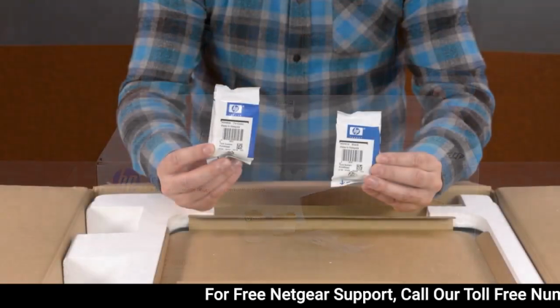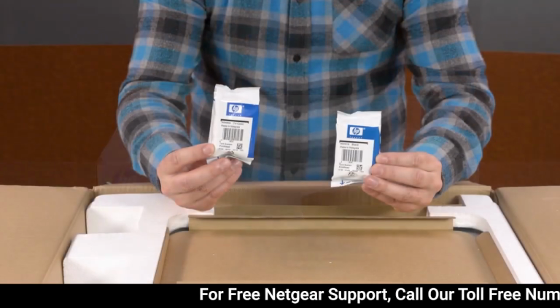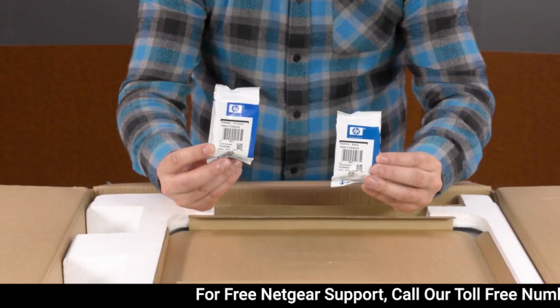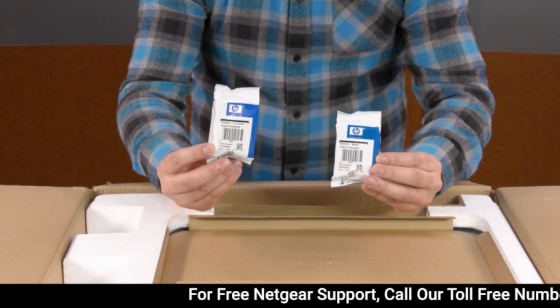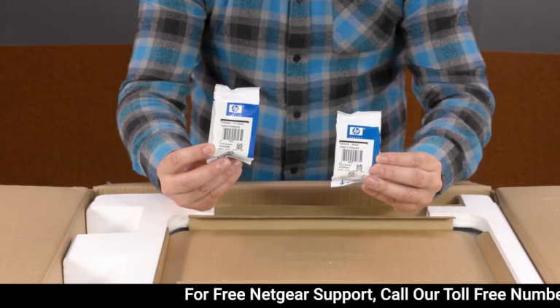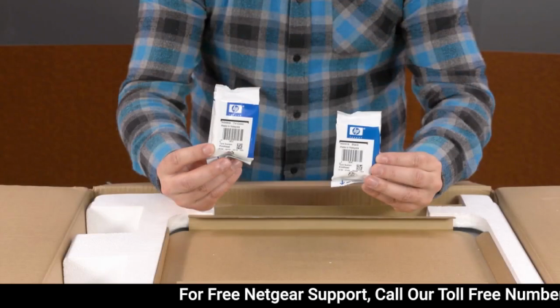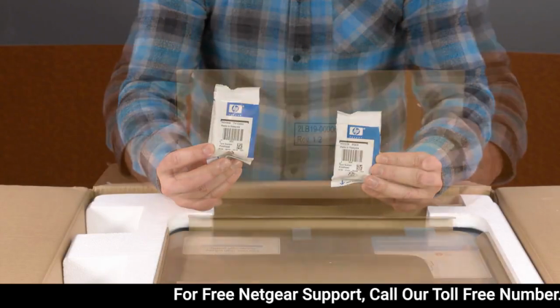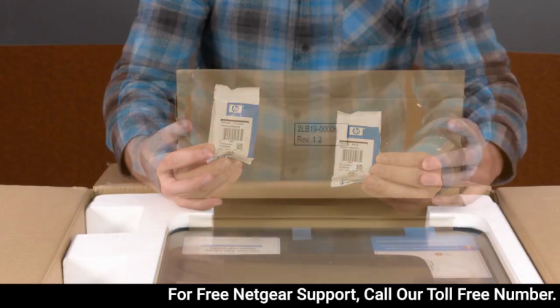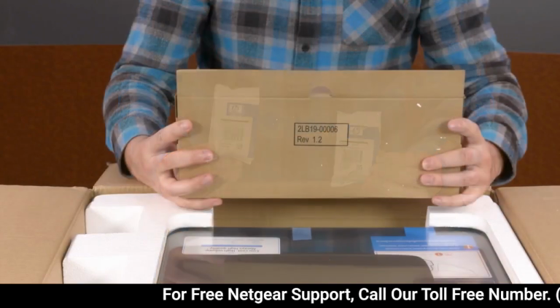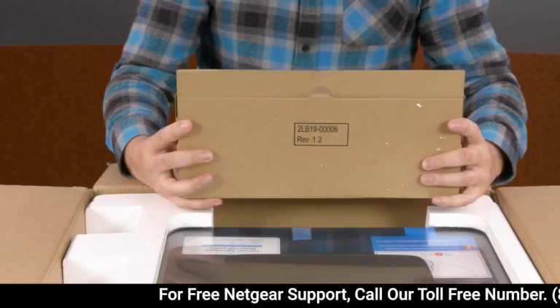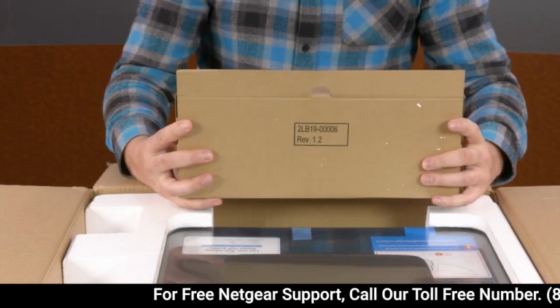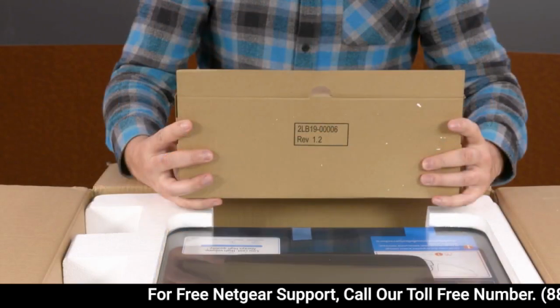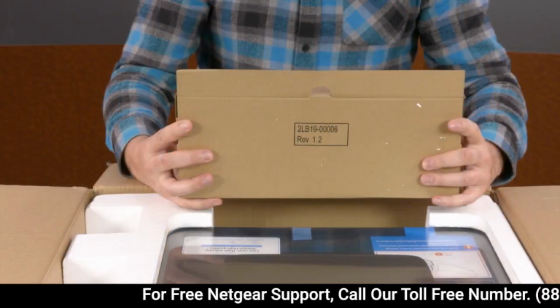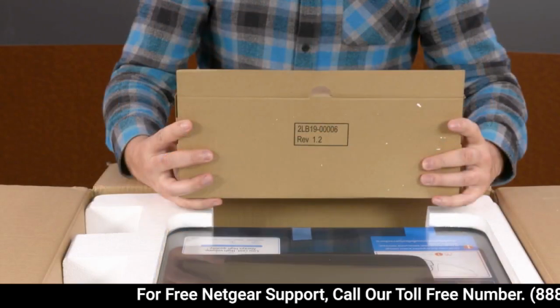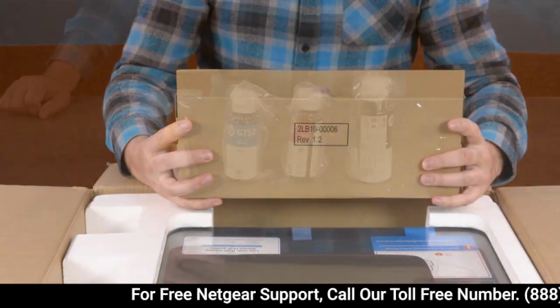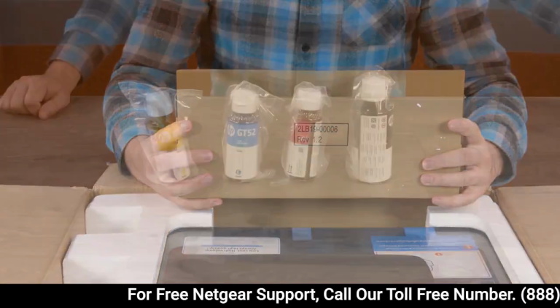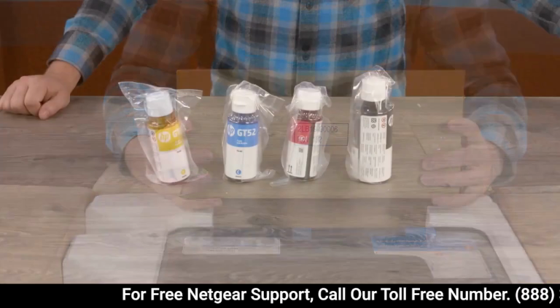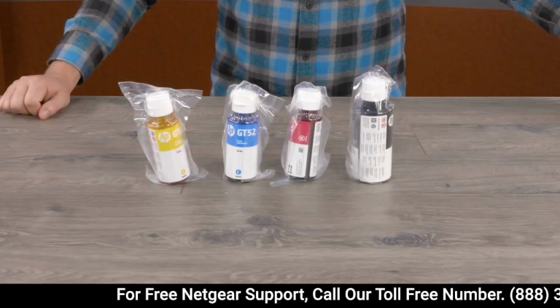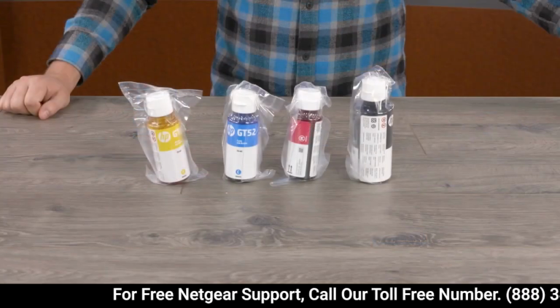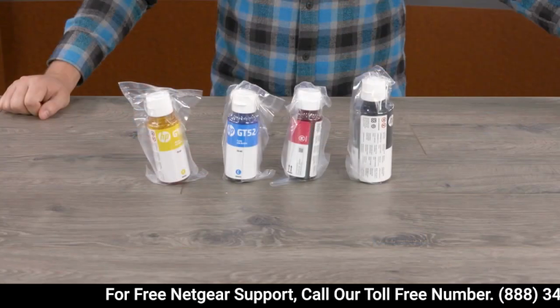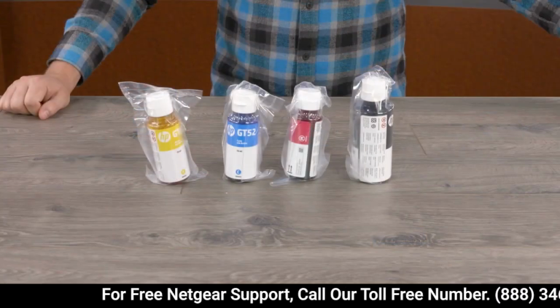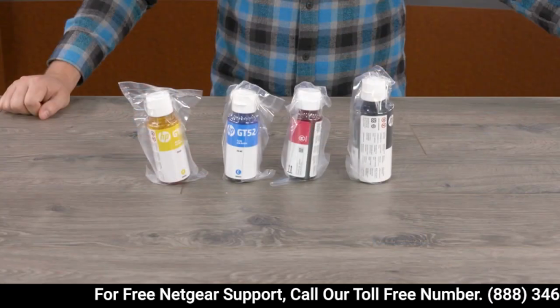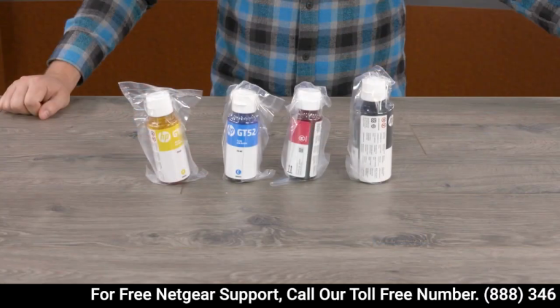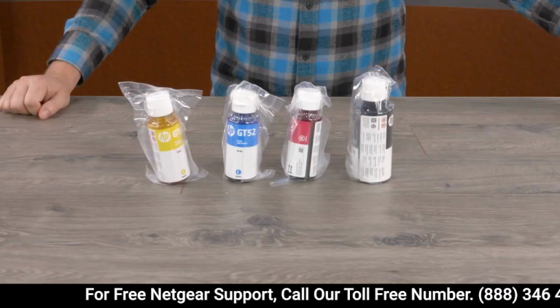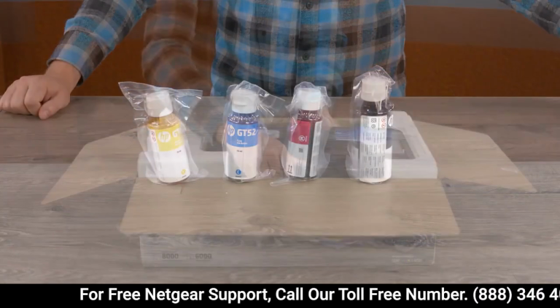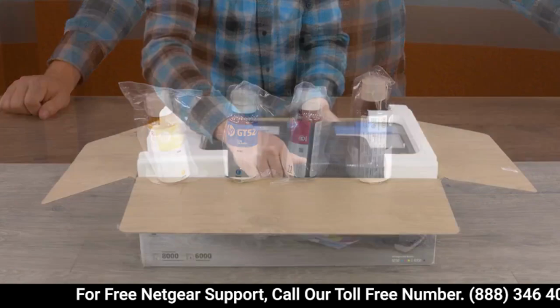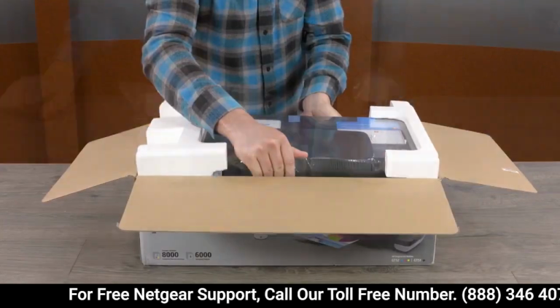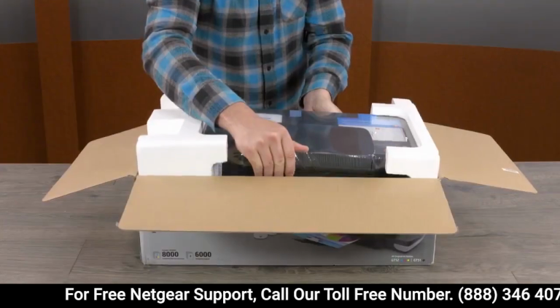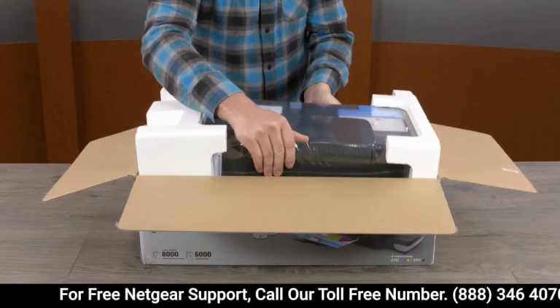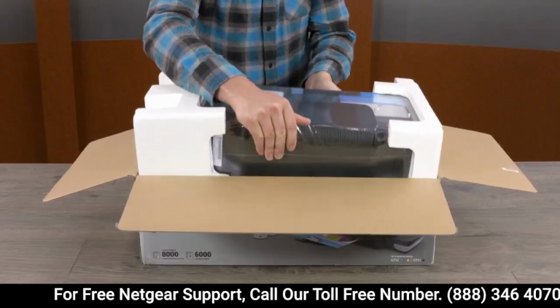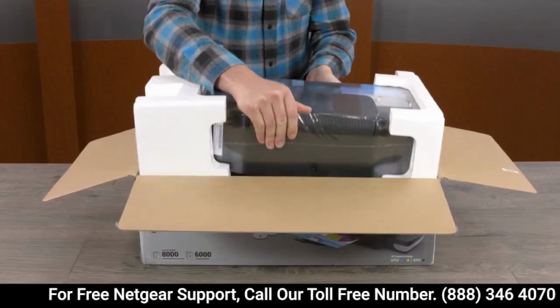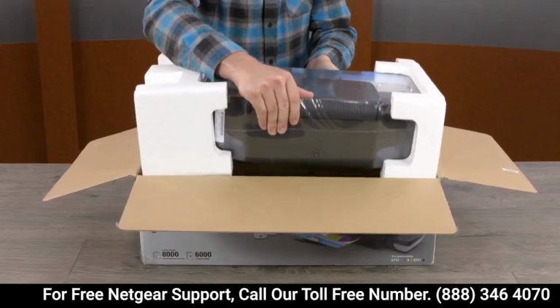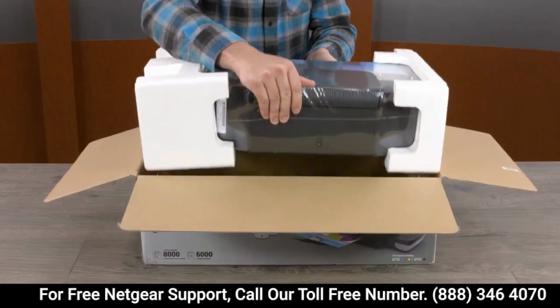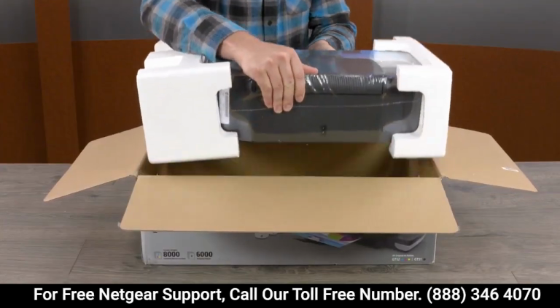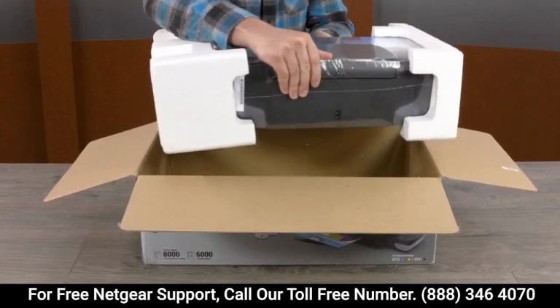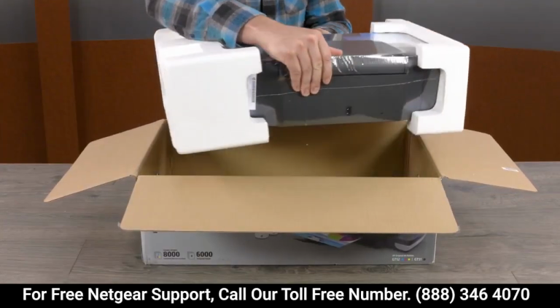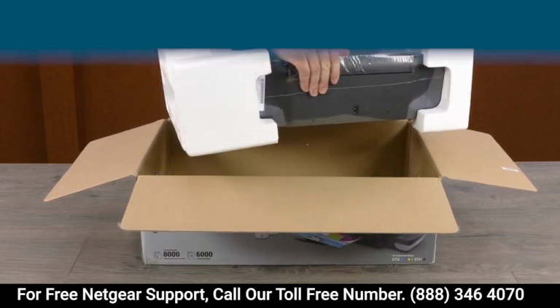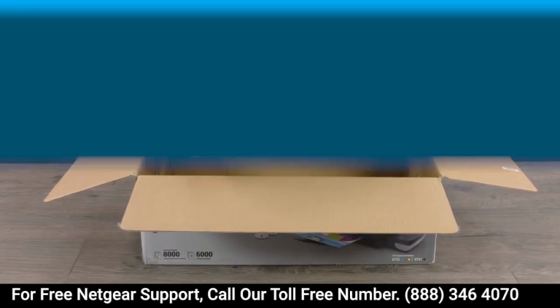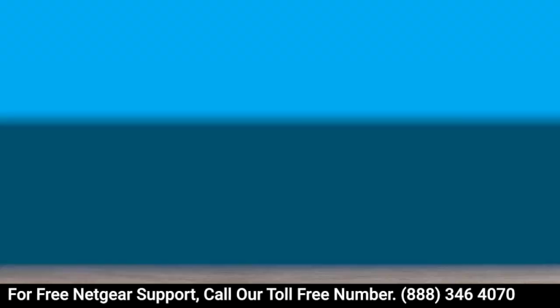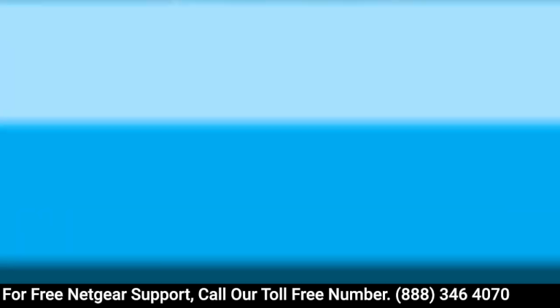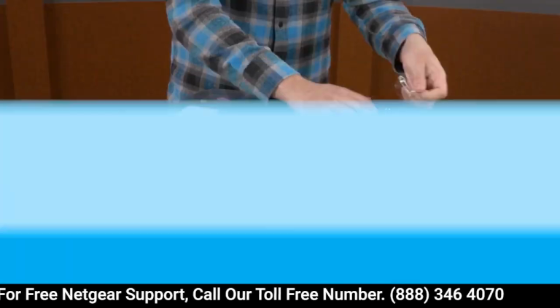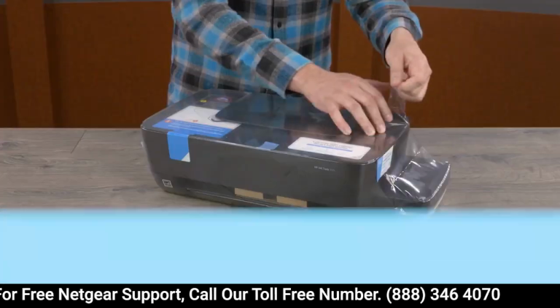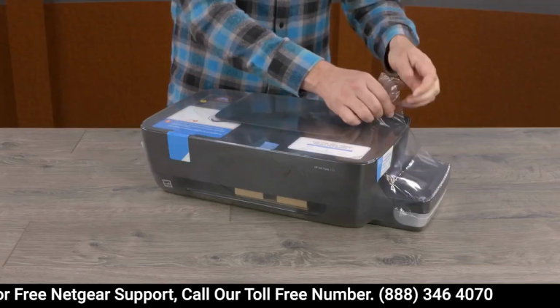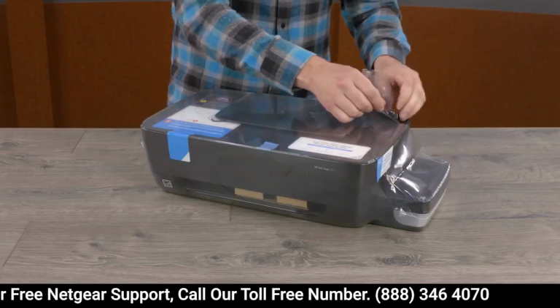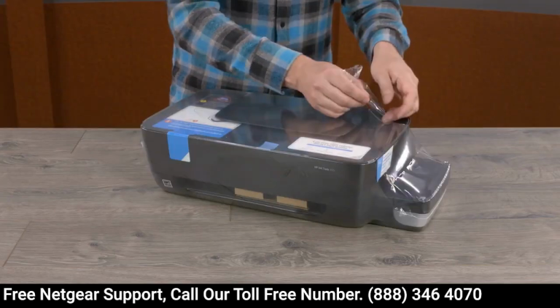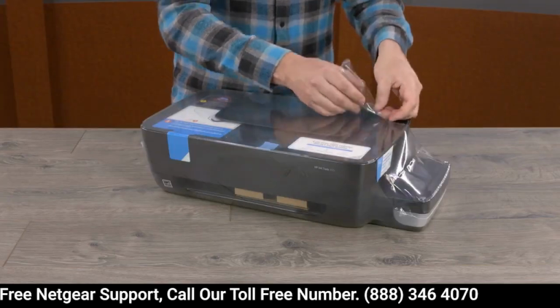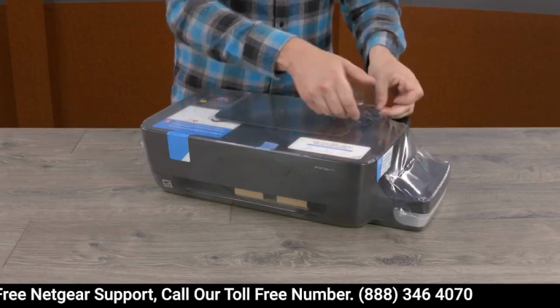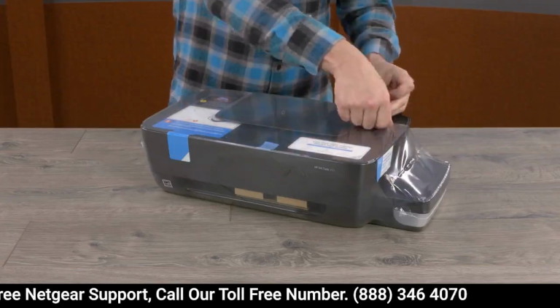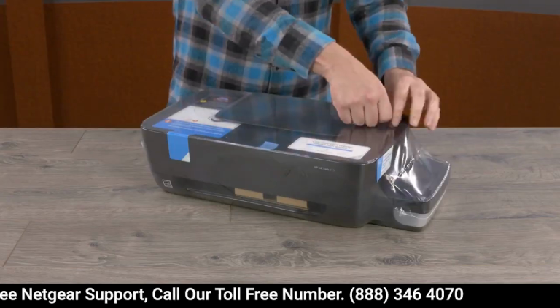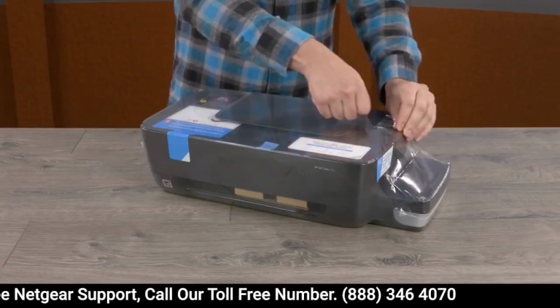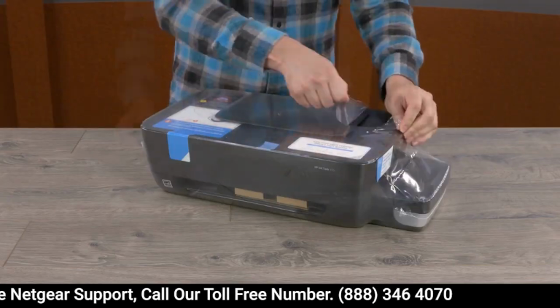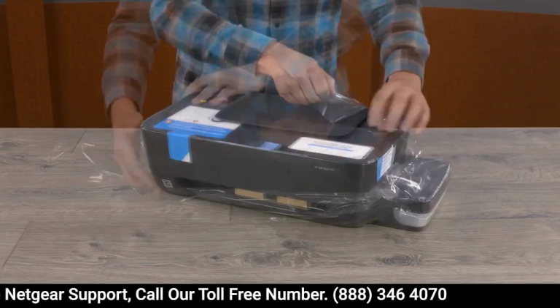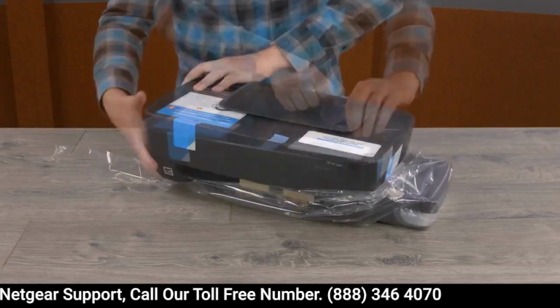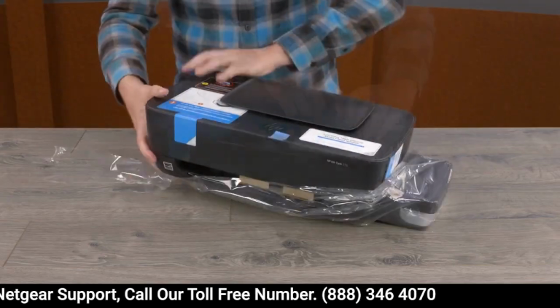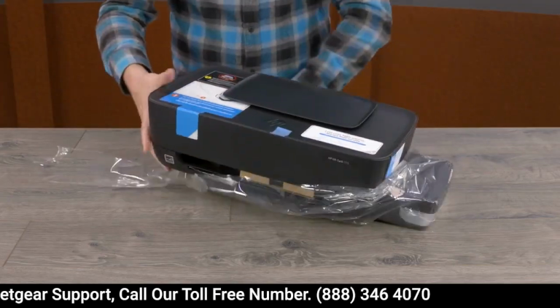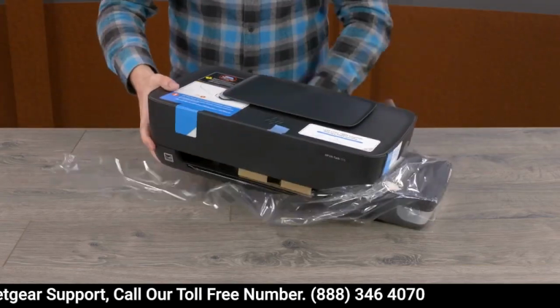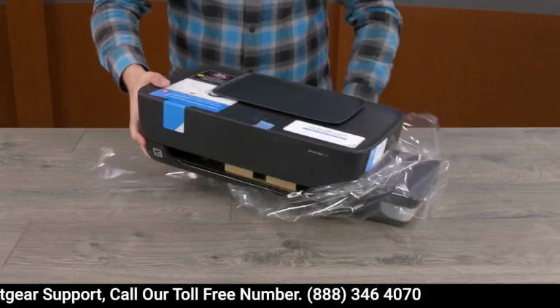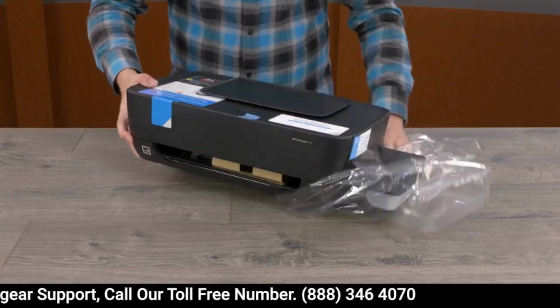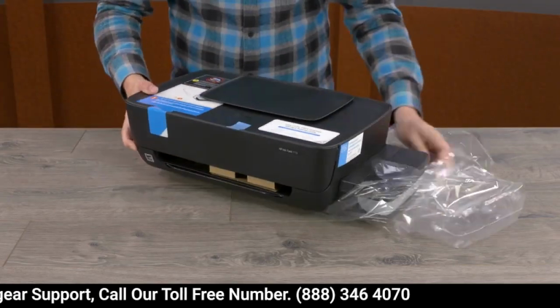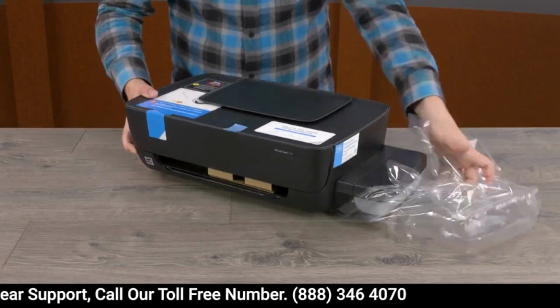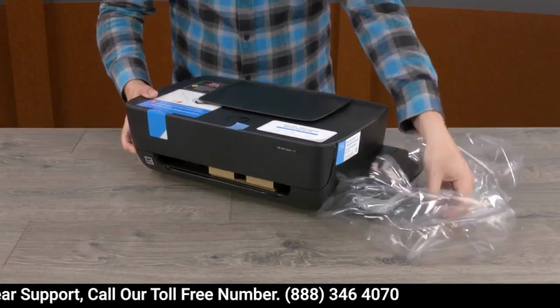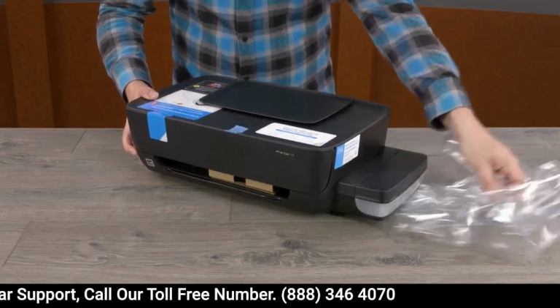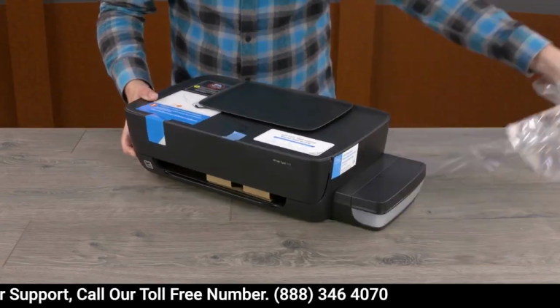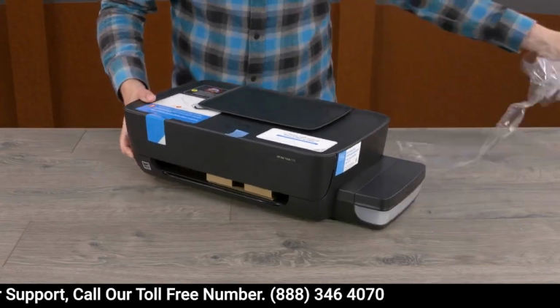Remove all supplies and the printer from the box. Remove the plastic from around the printer.